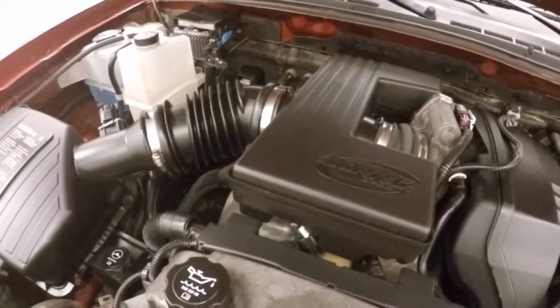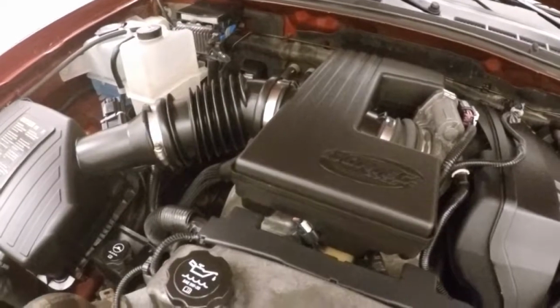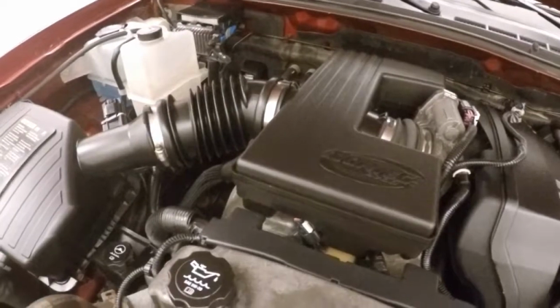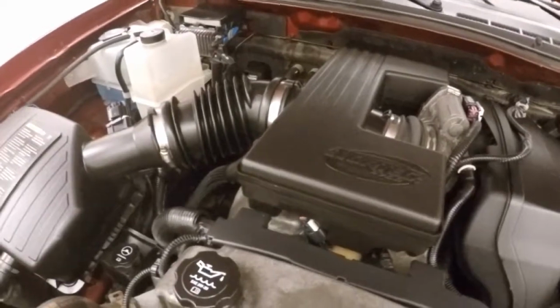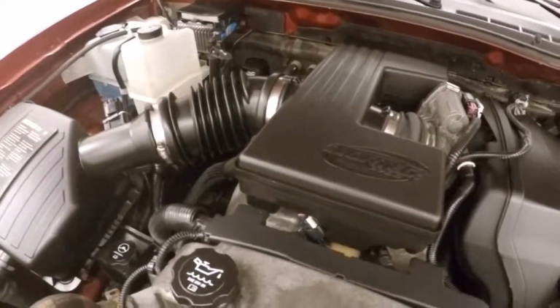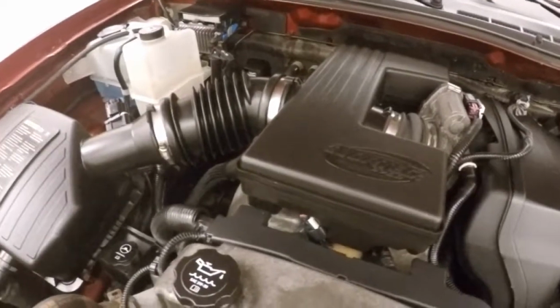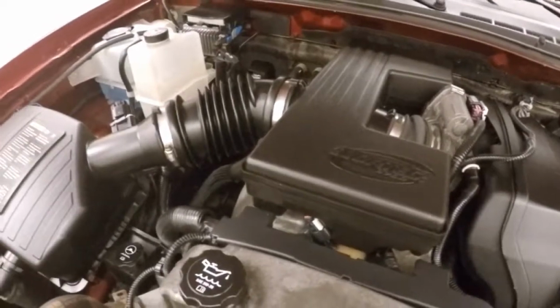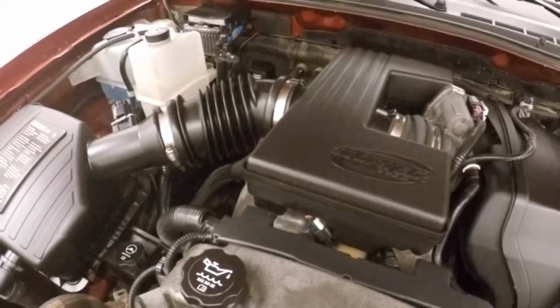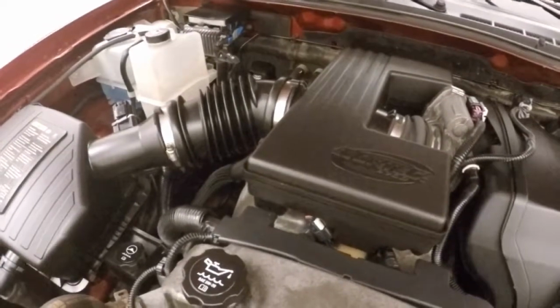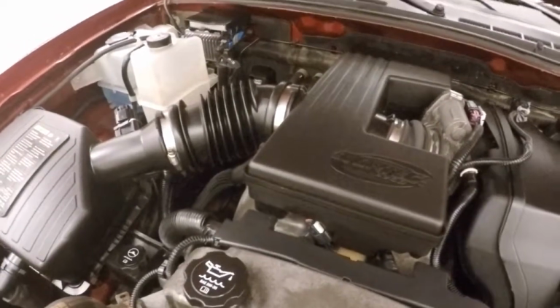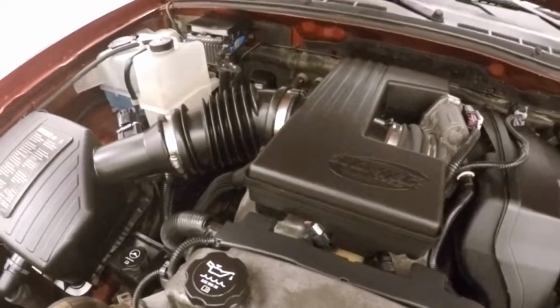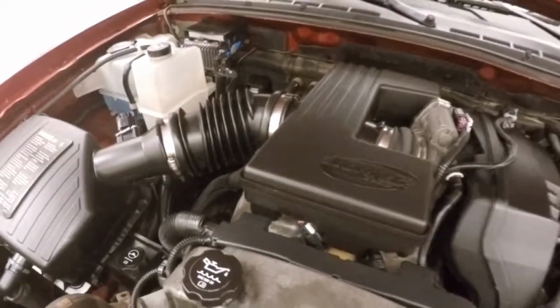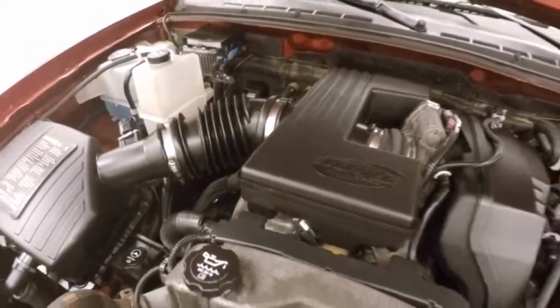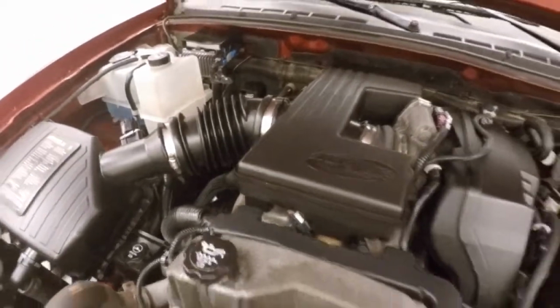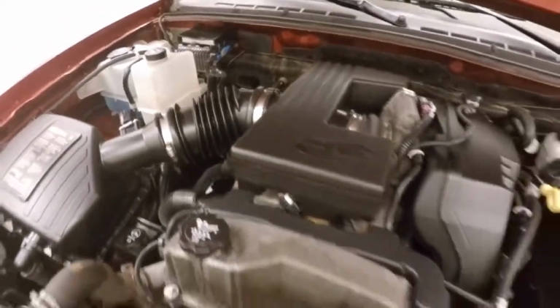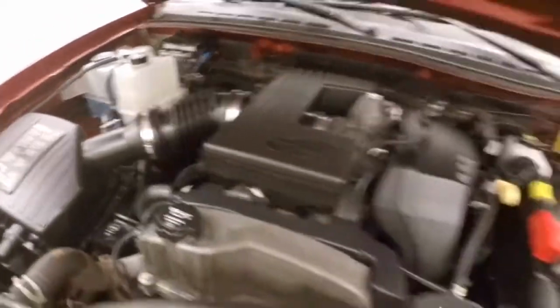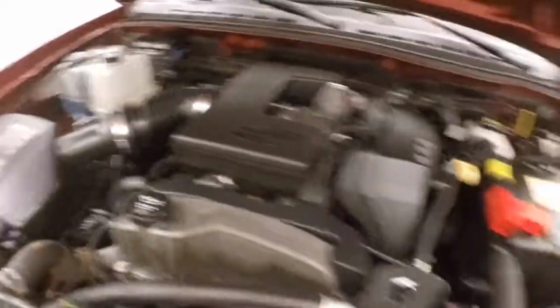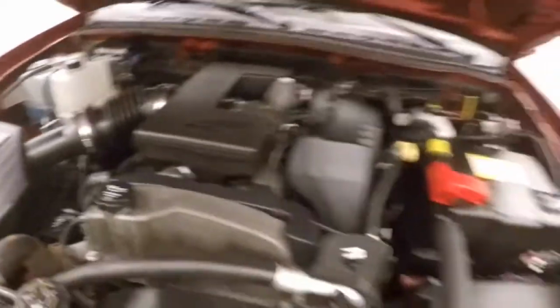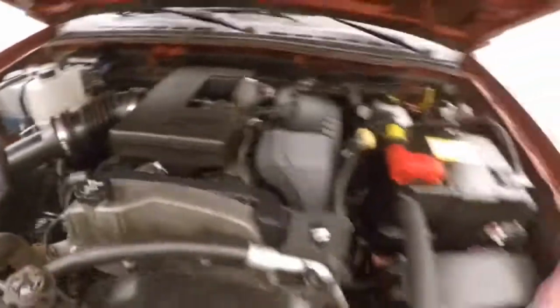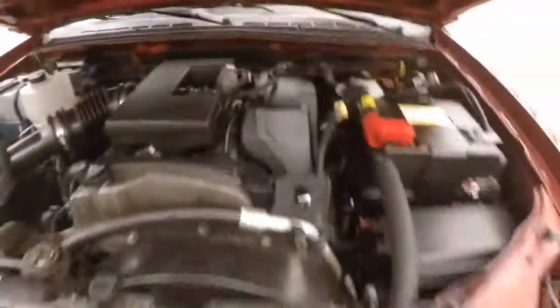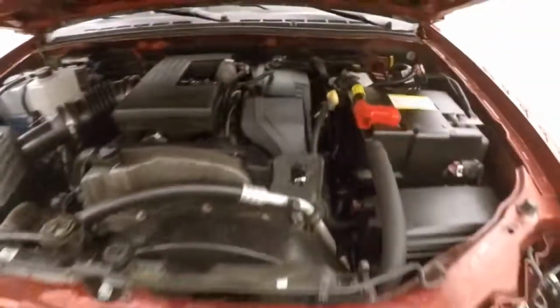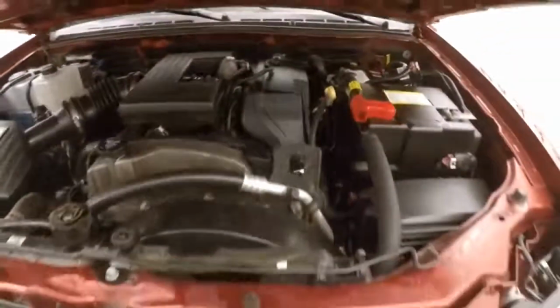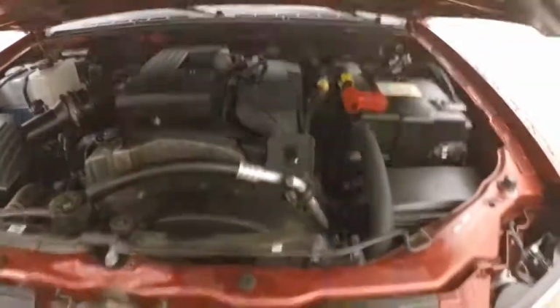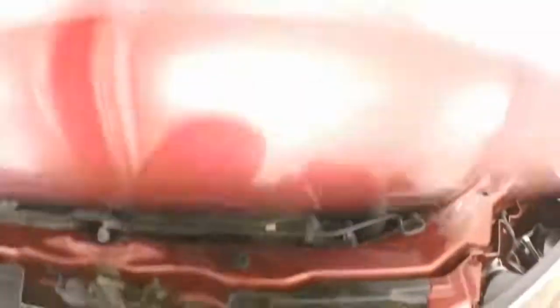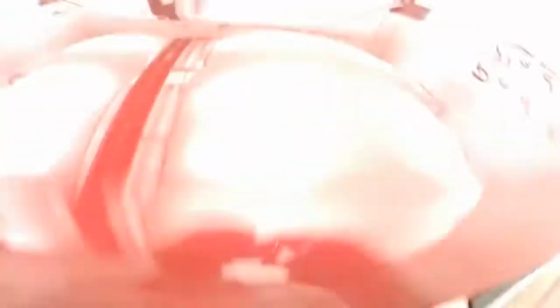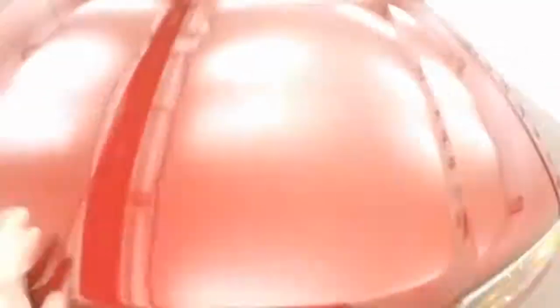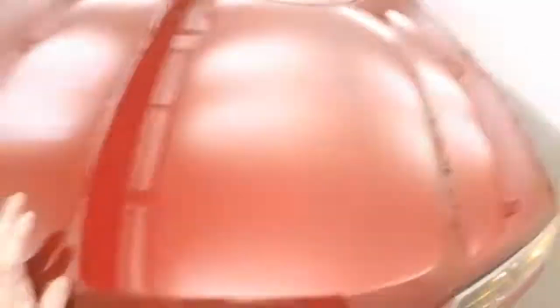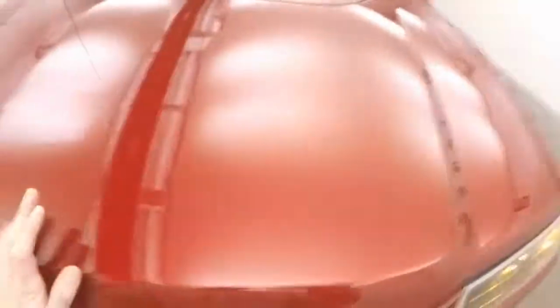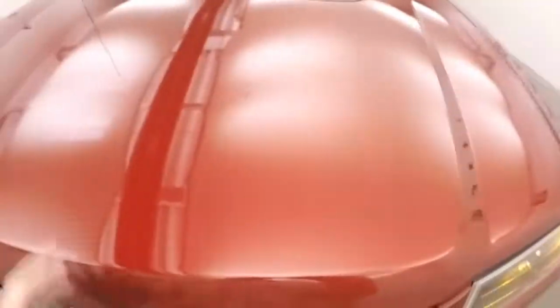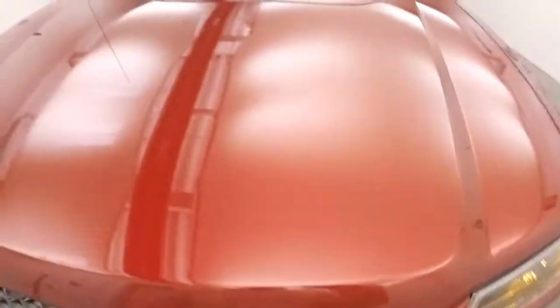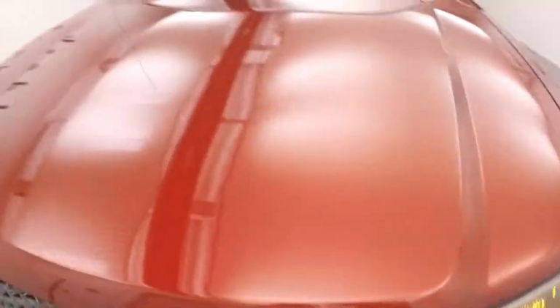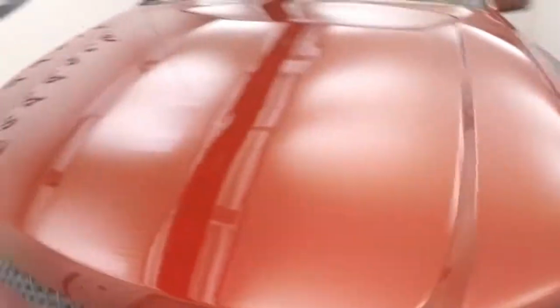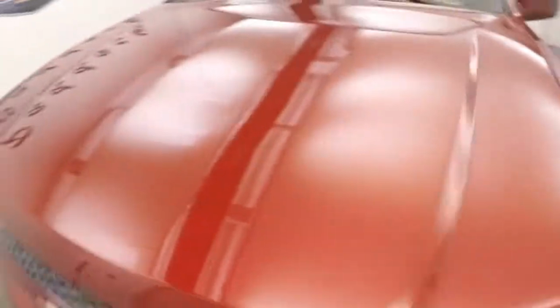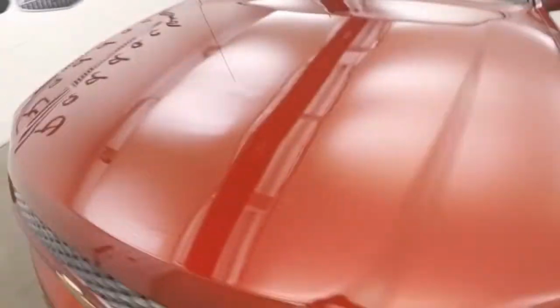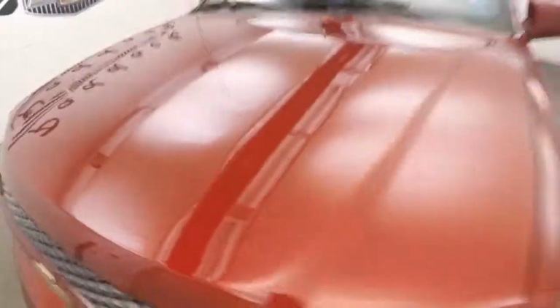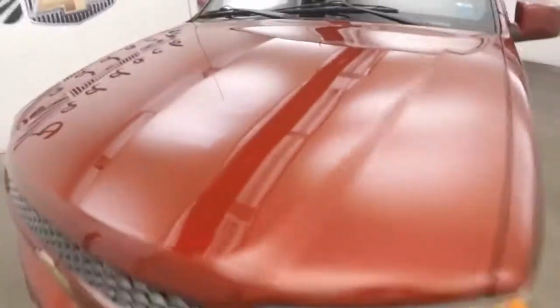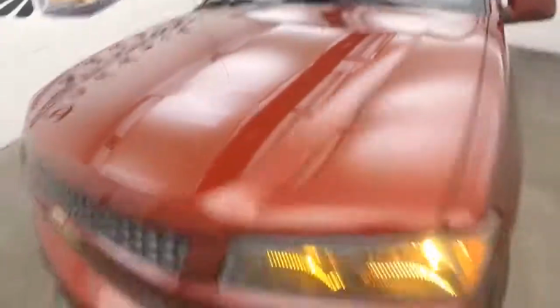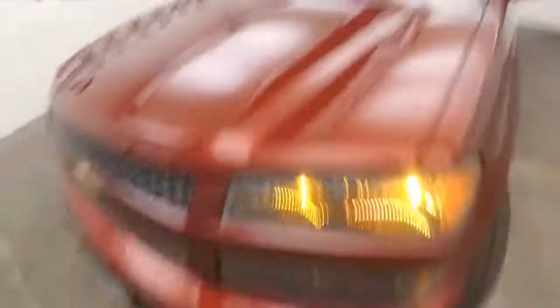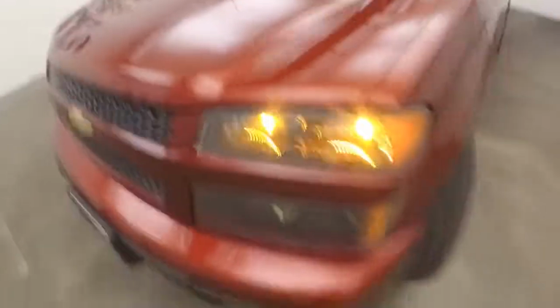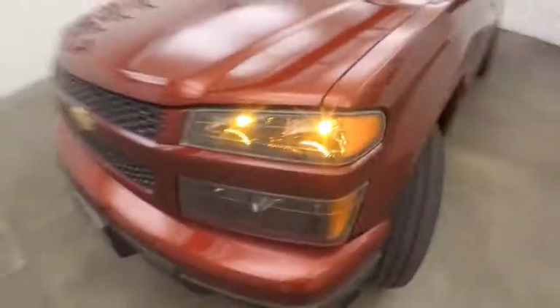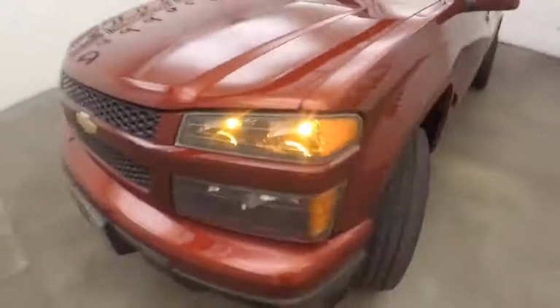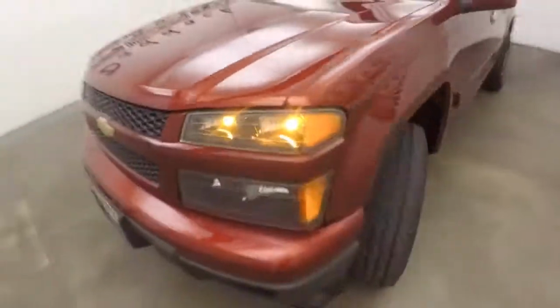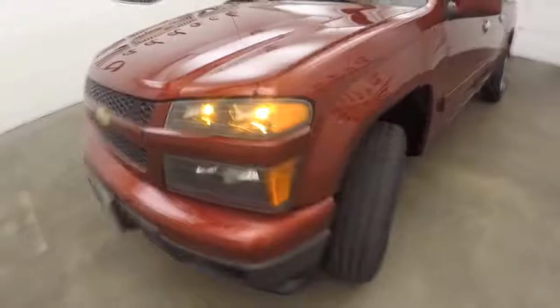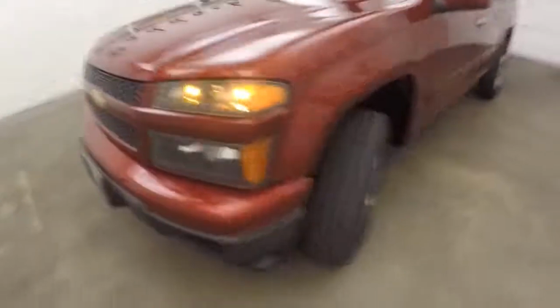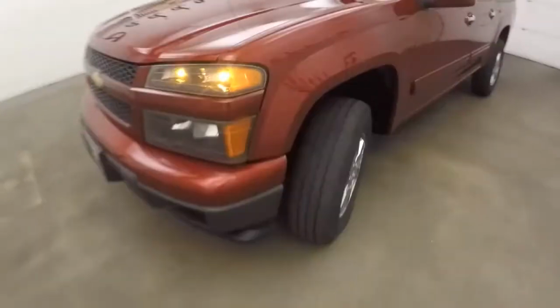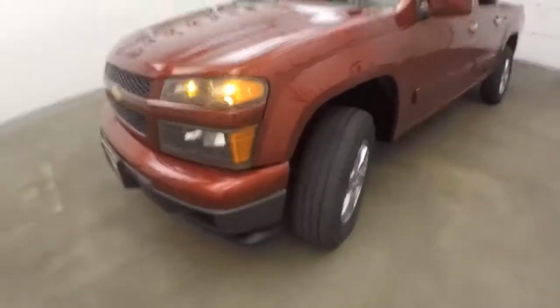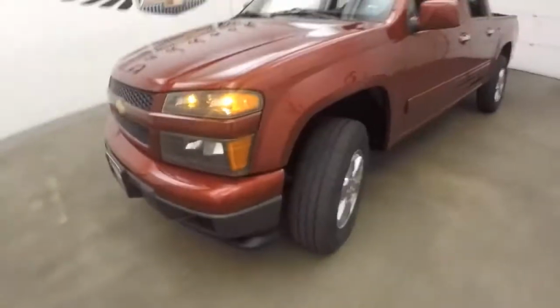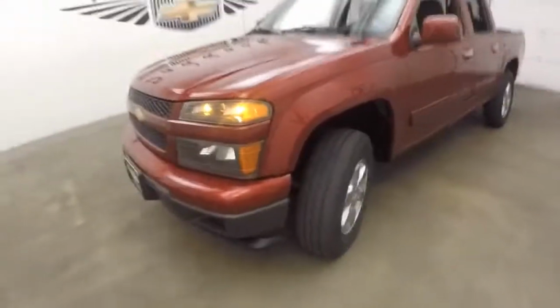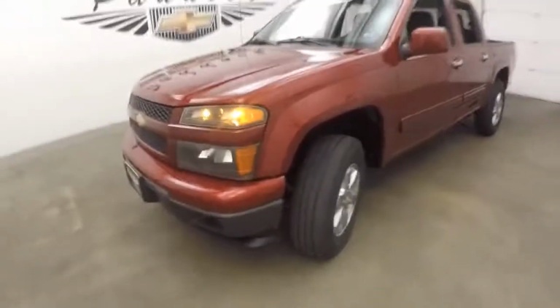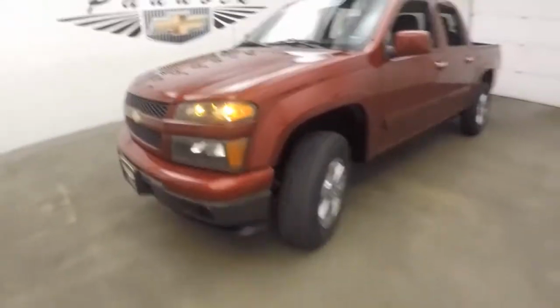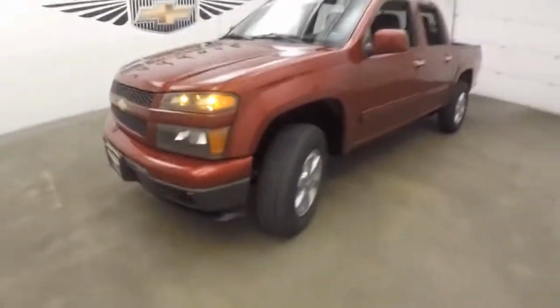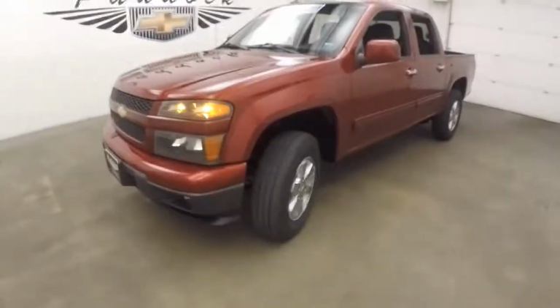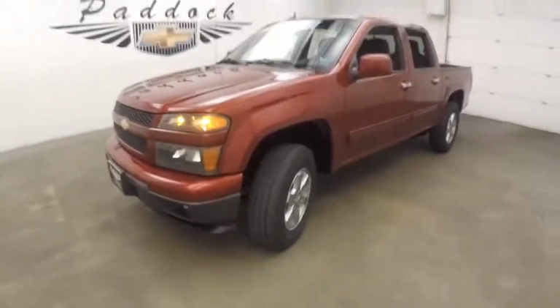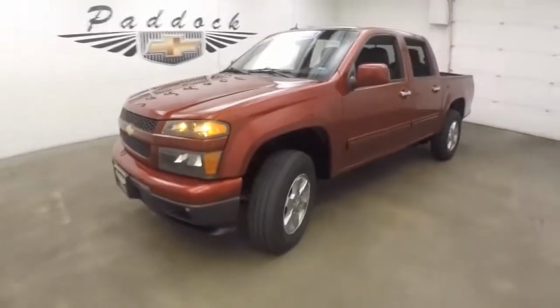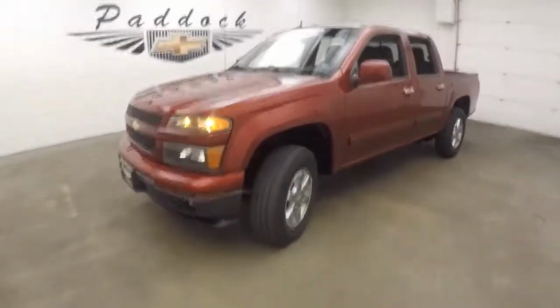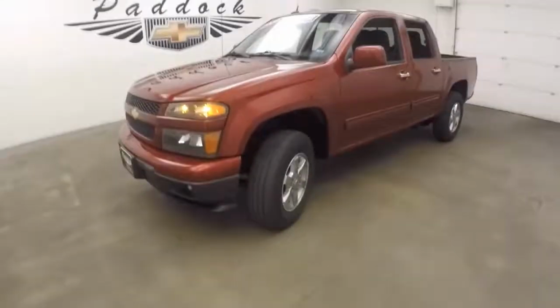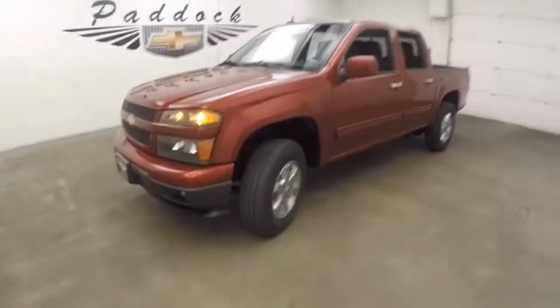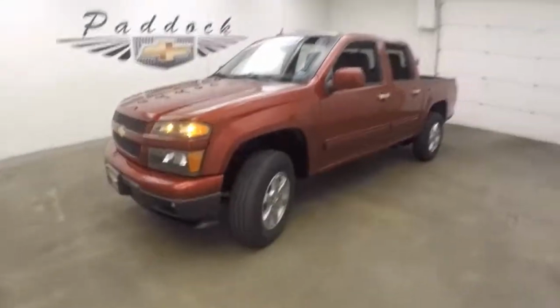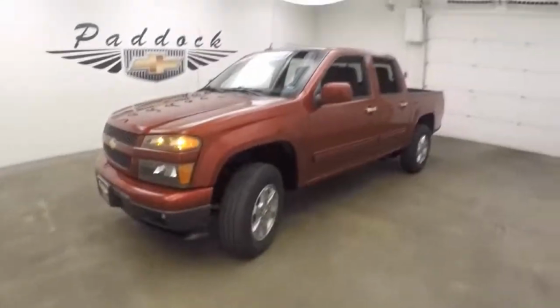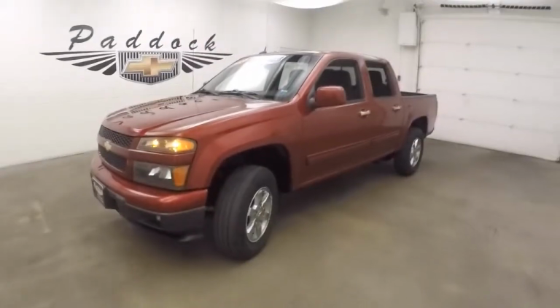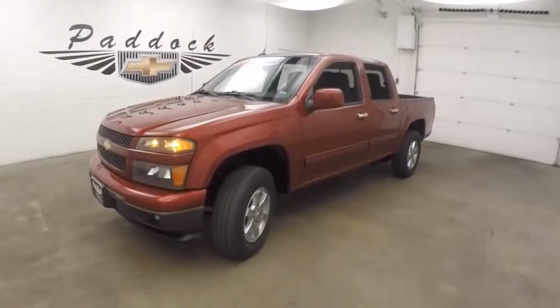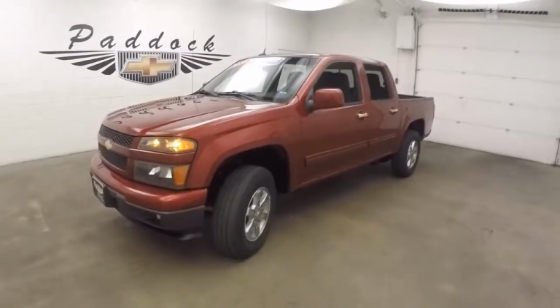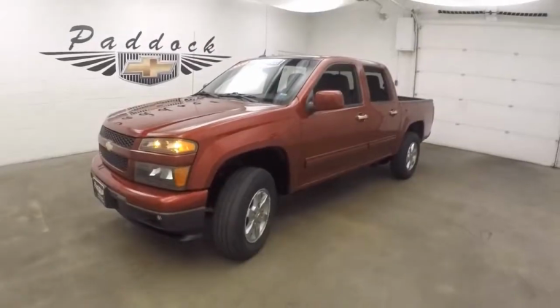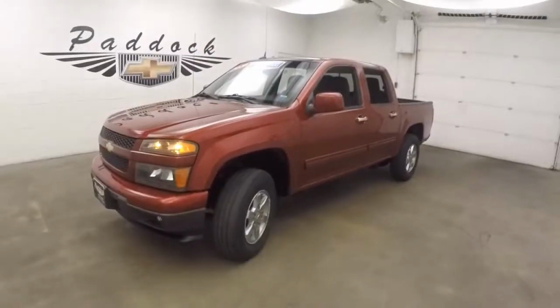Here's where you need to go. 2010 Chevy Colorado.